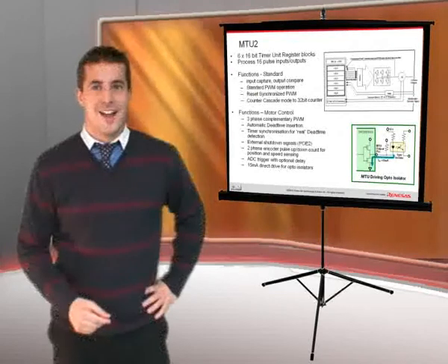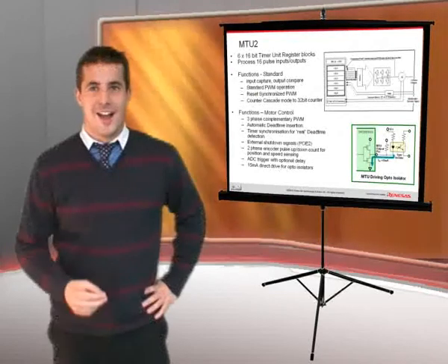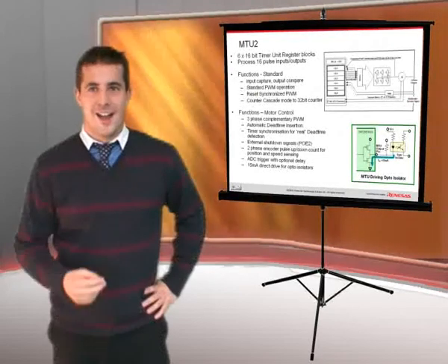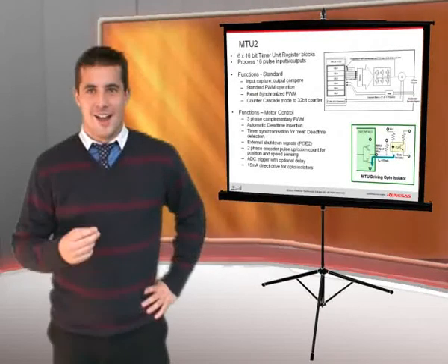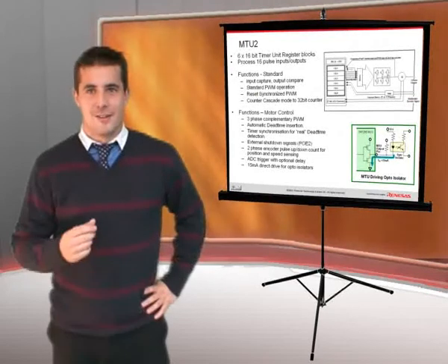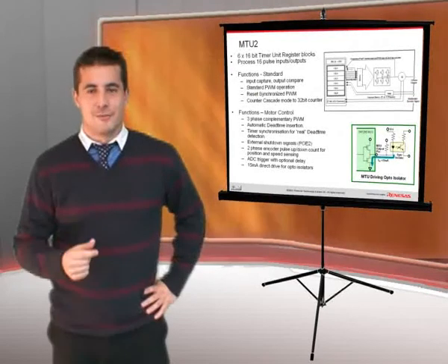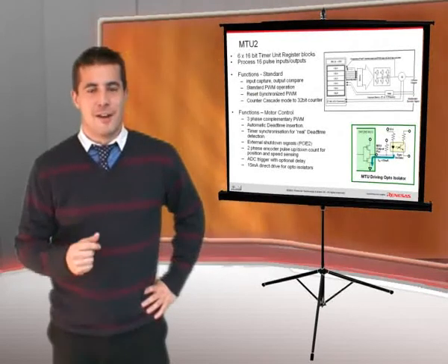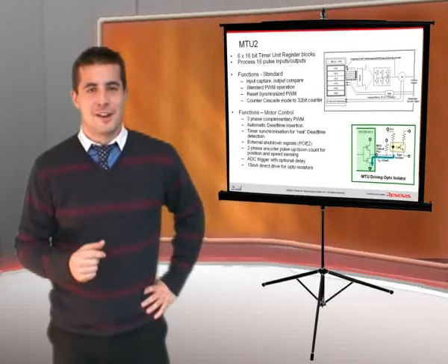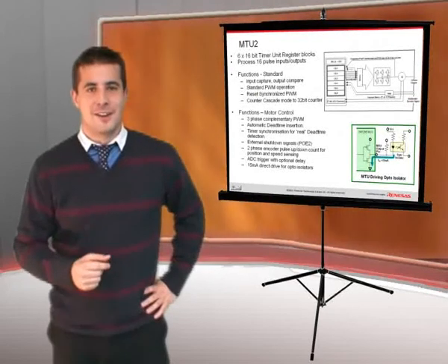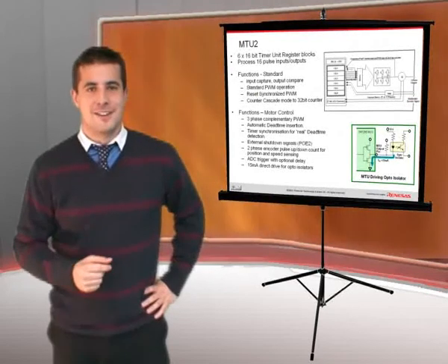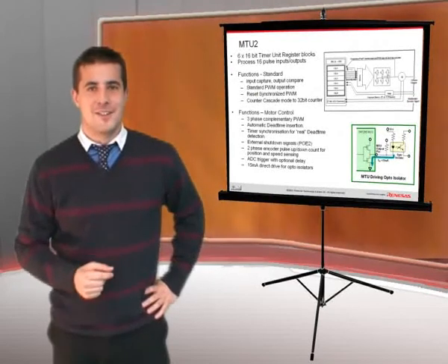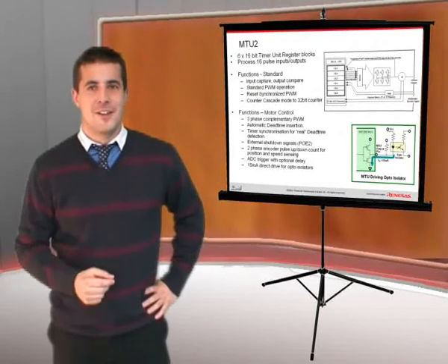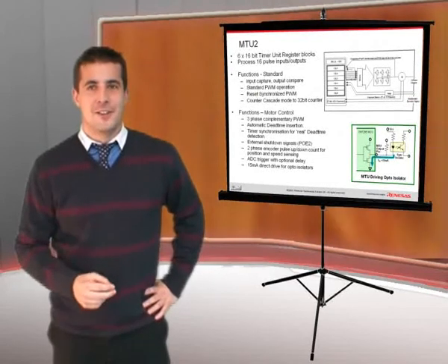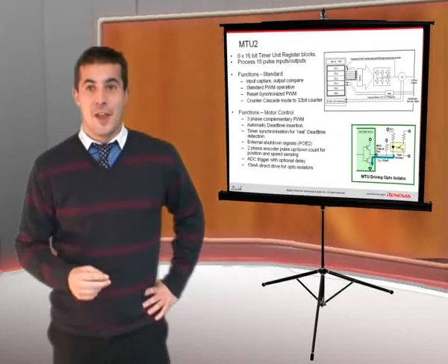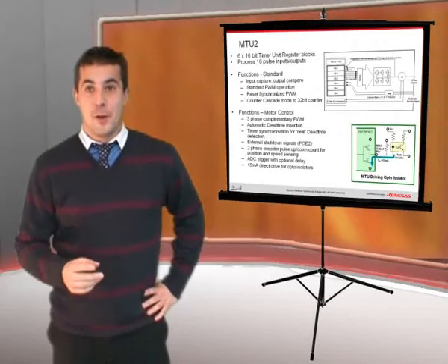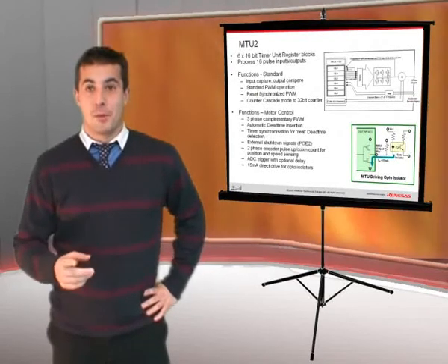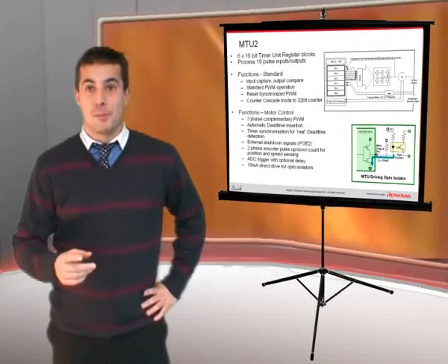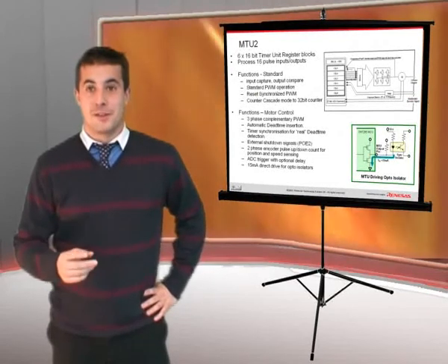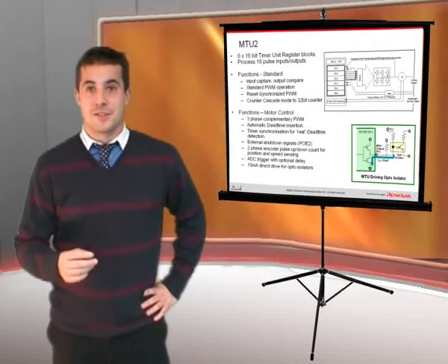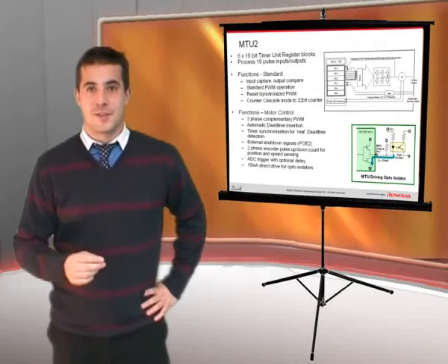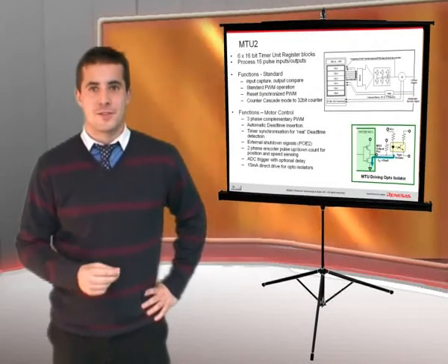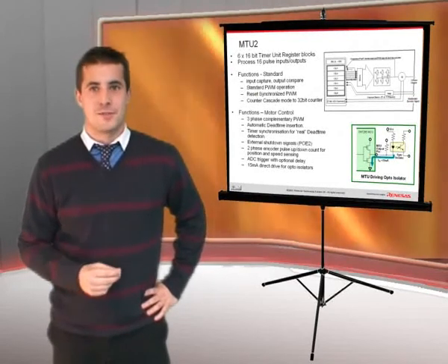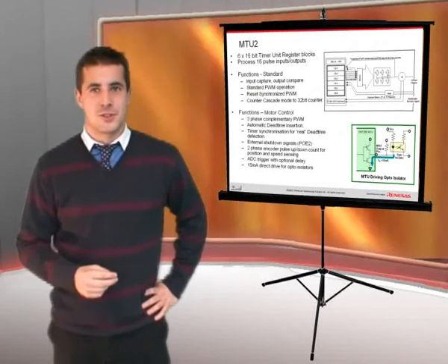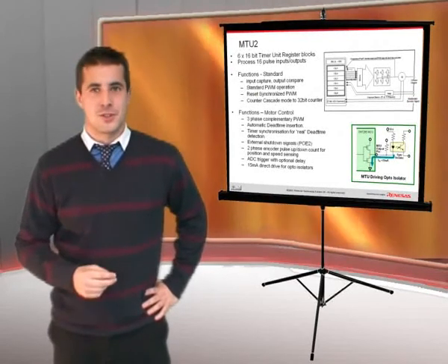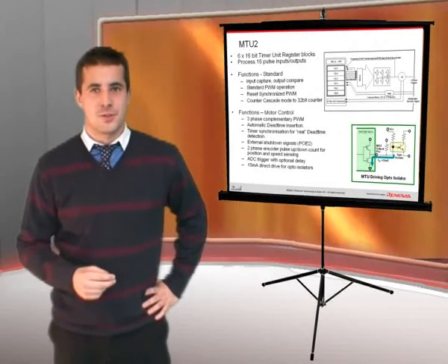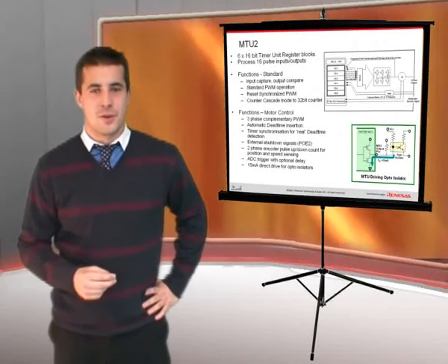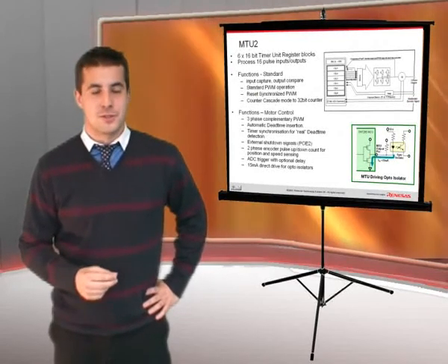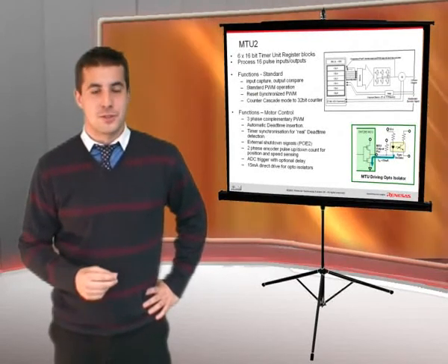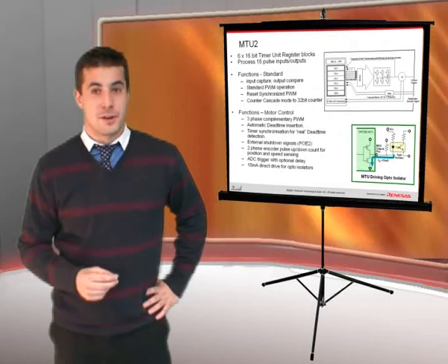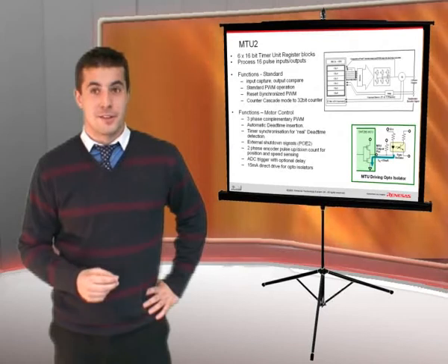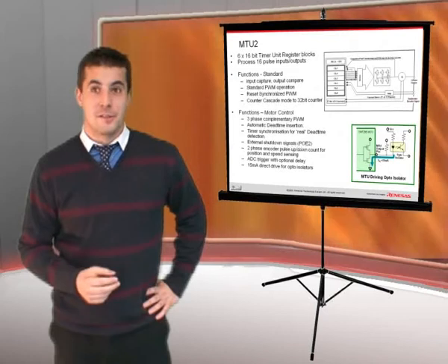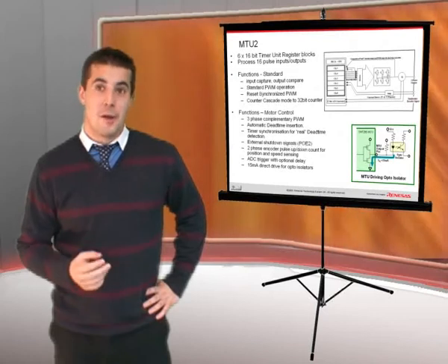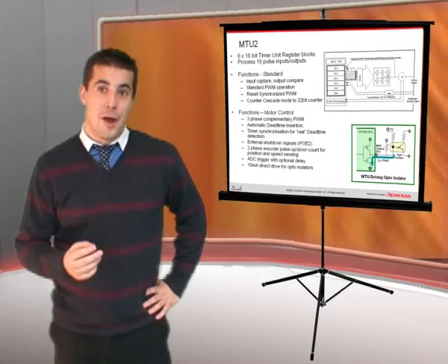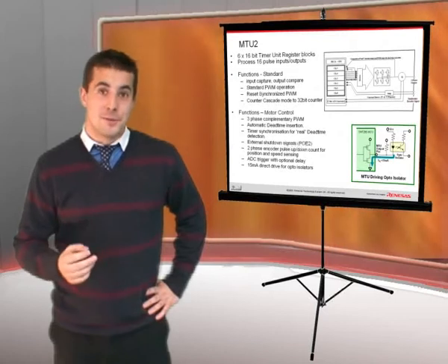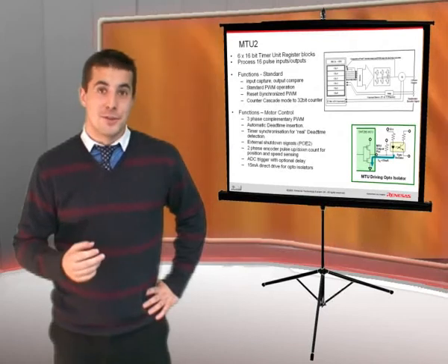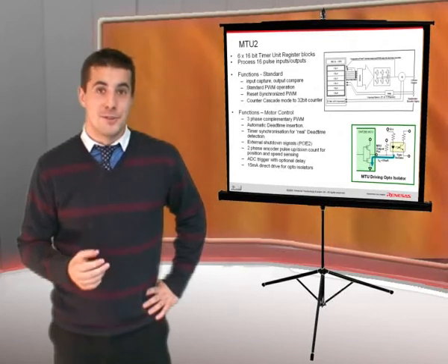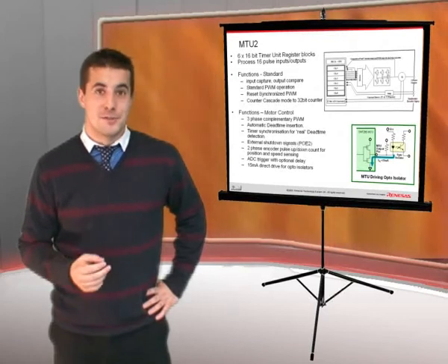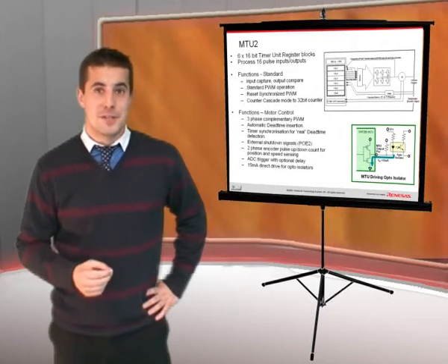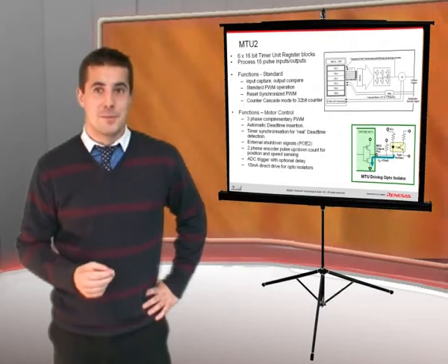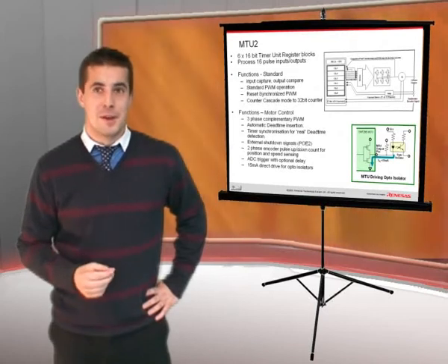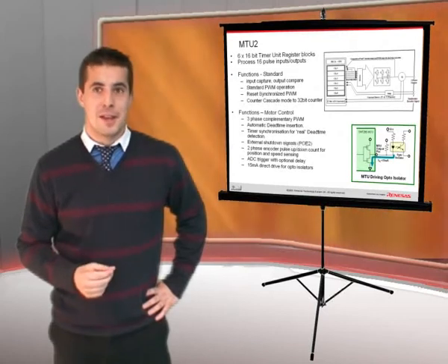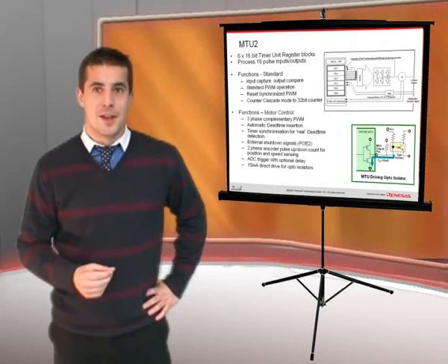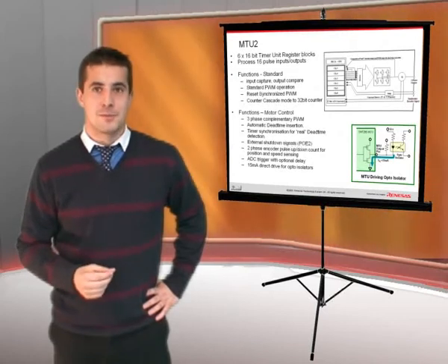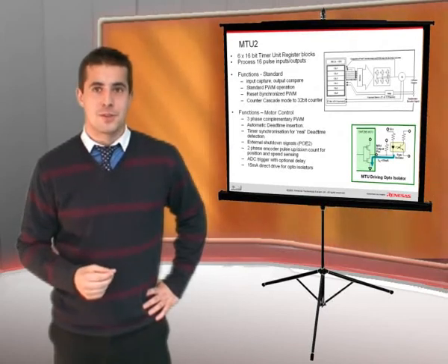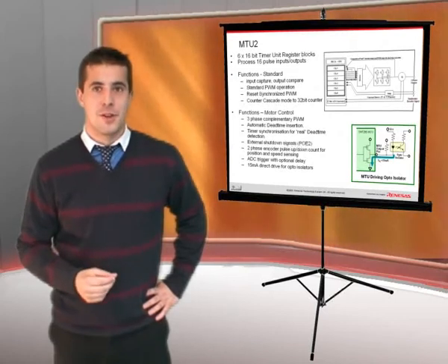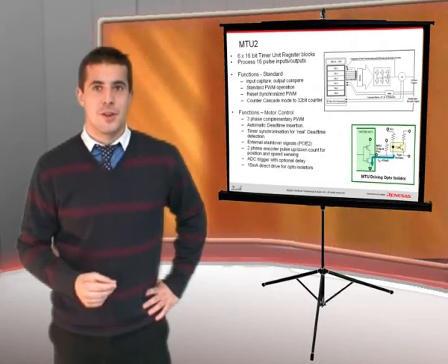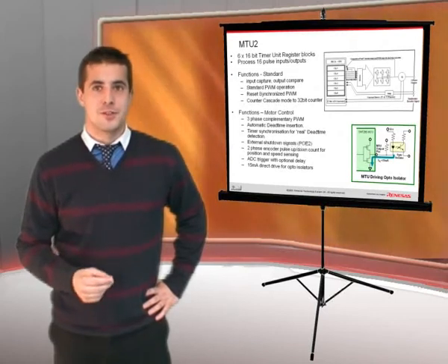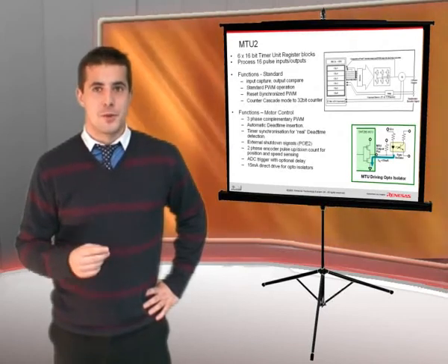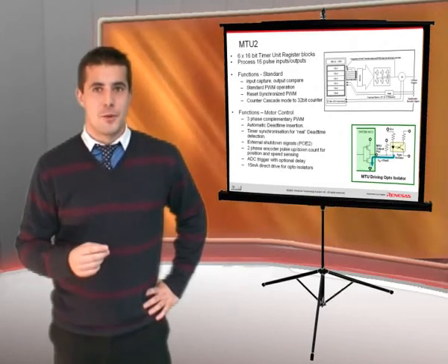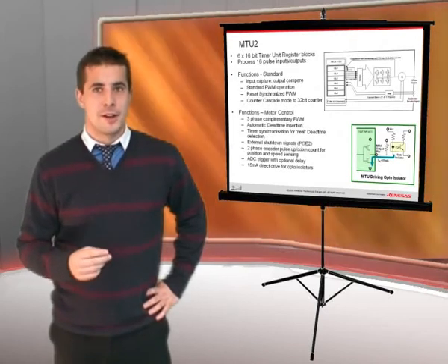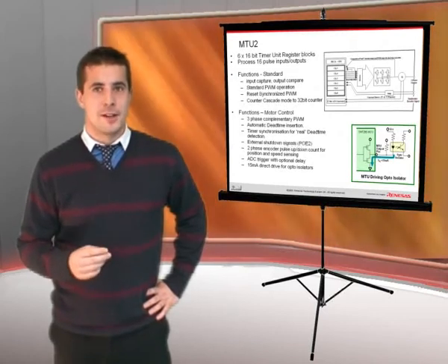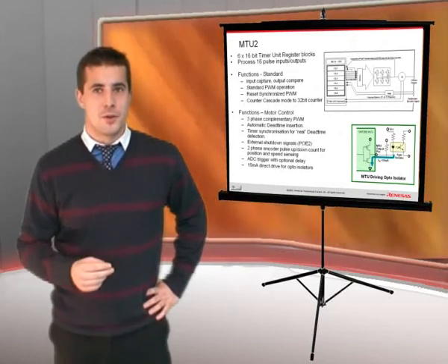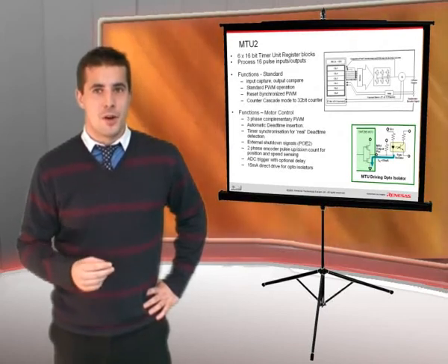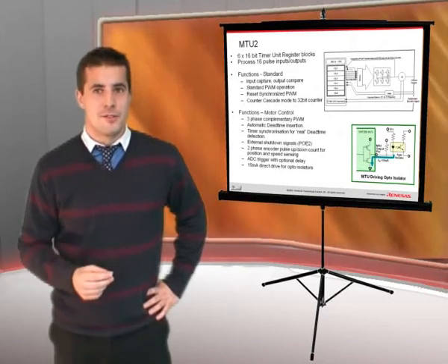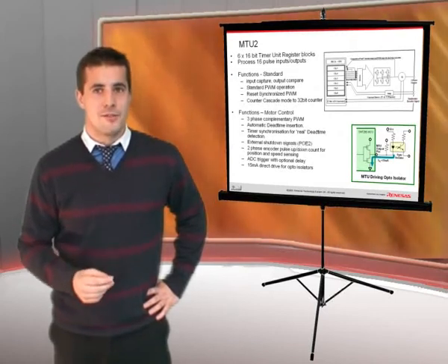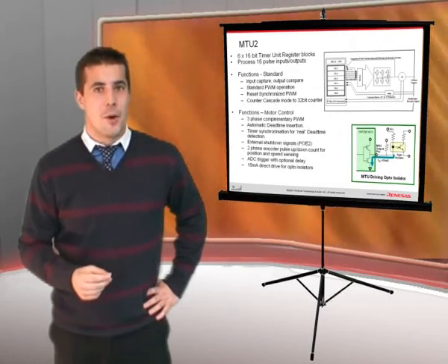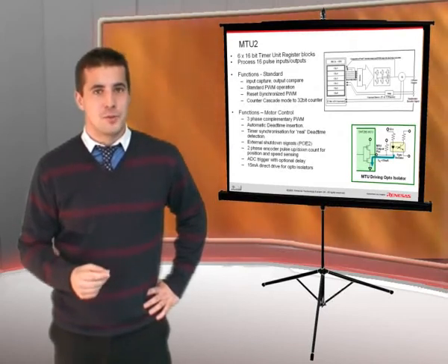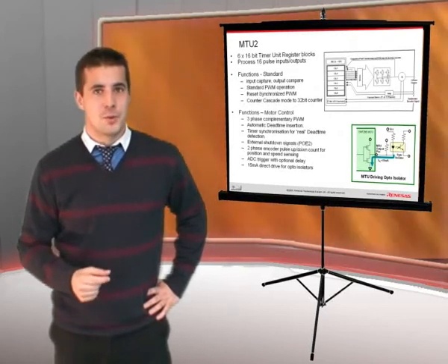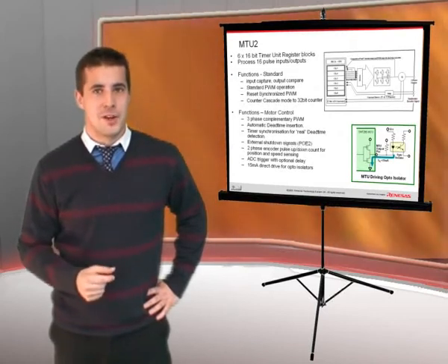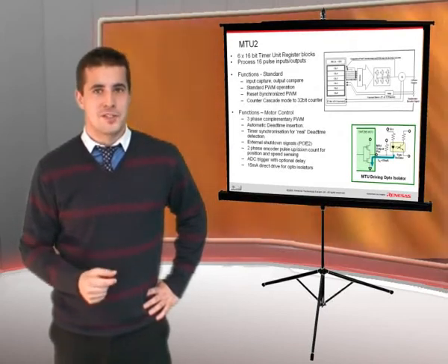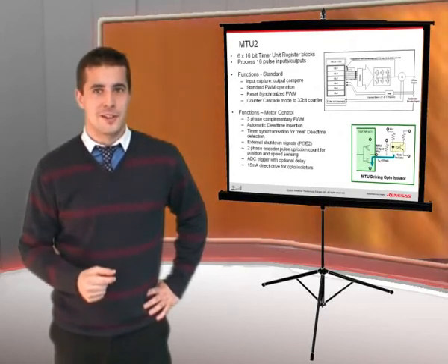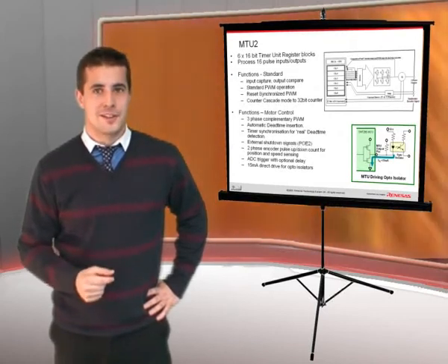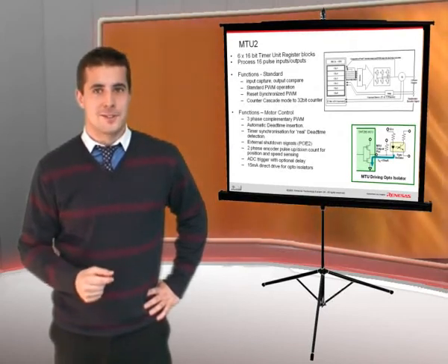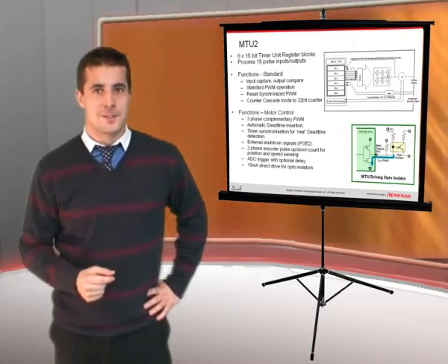The MTU-2 includes a fast hardware mechanism to automatically shut off the timer for safety purposes. And finally, the output pins have sufficient drive strength, up to 15mA, to directly drive opto-isolators.